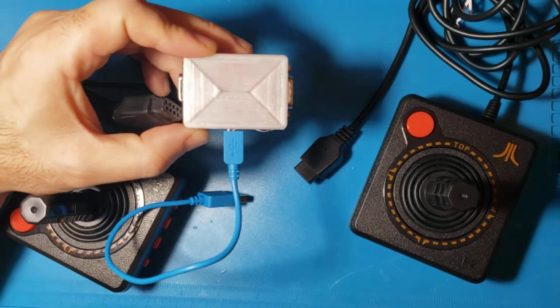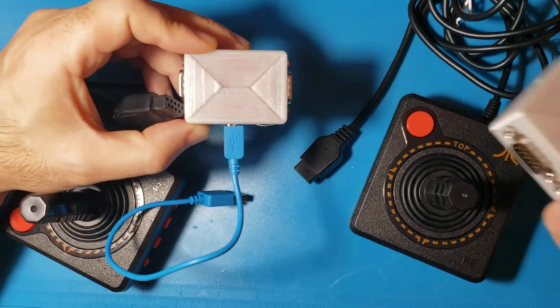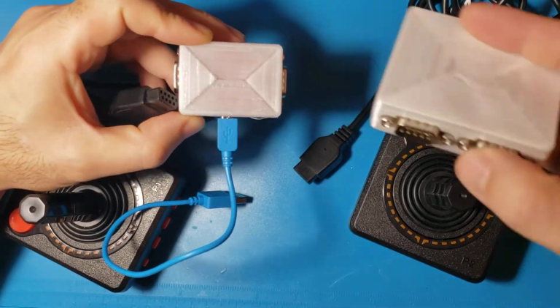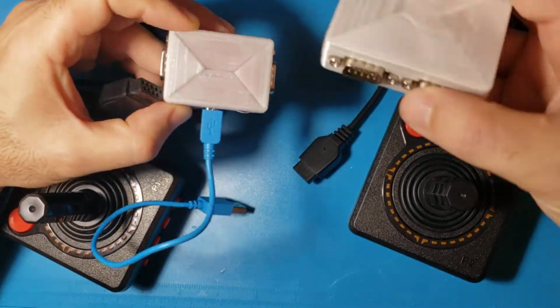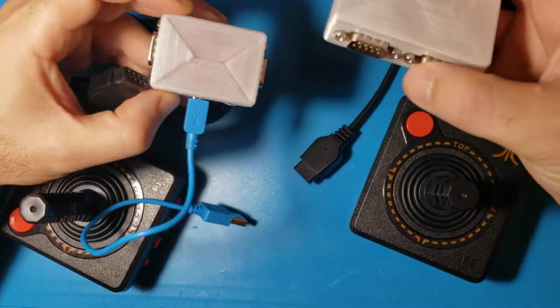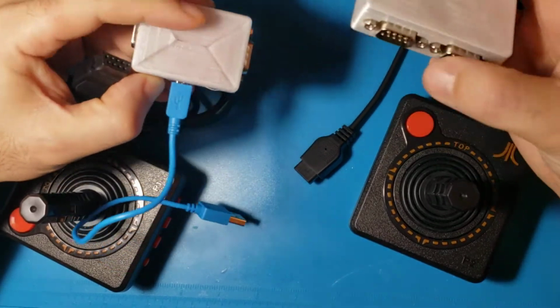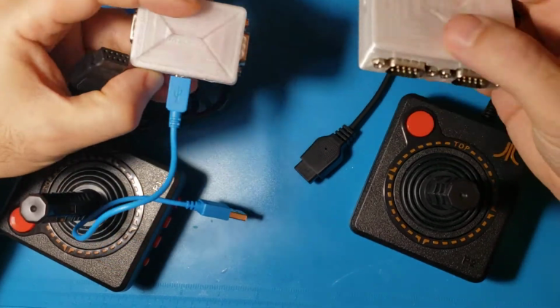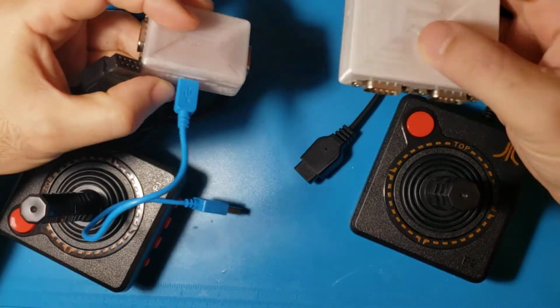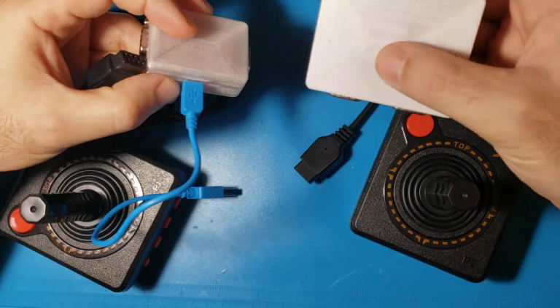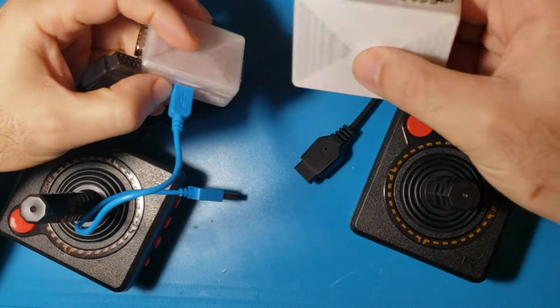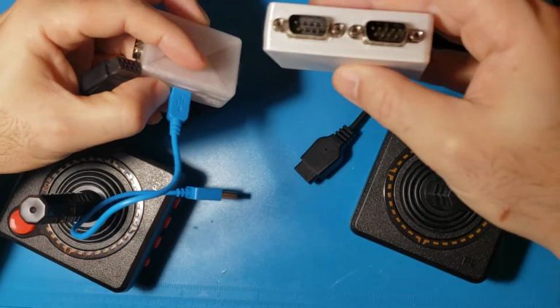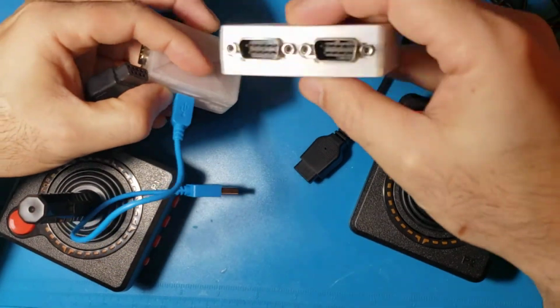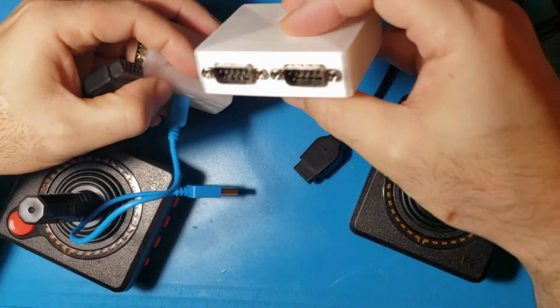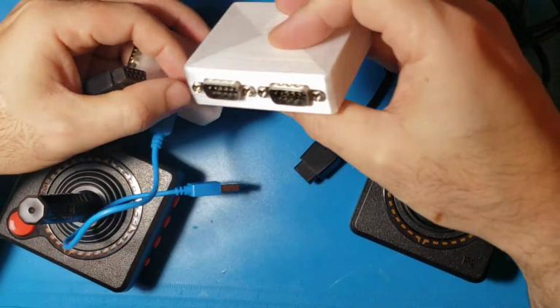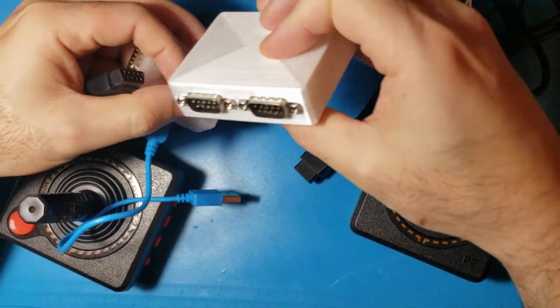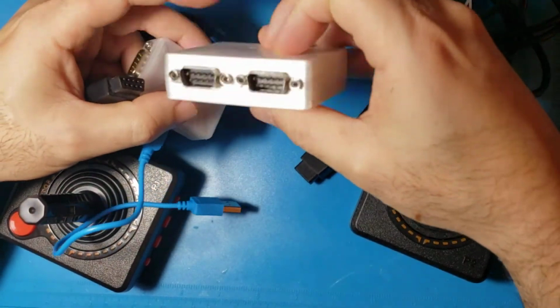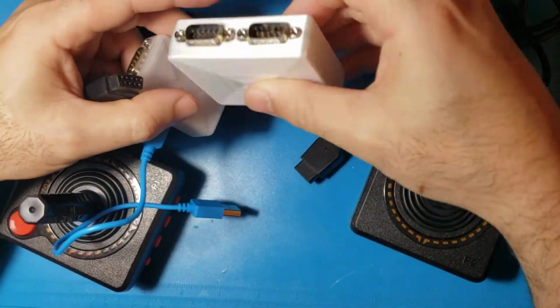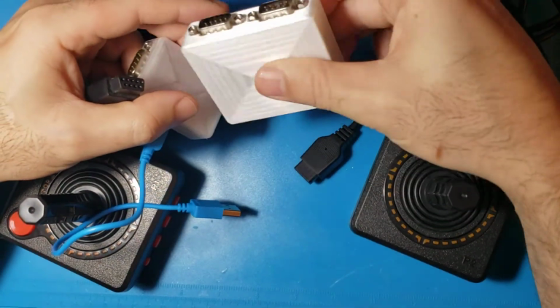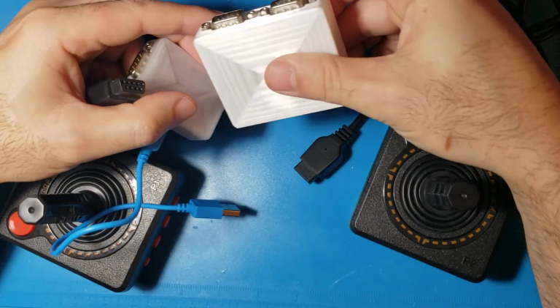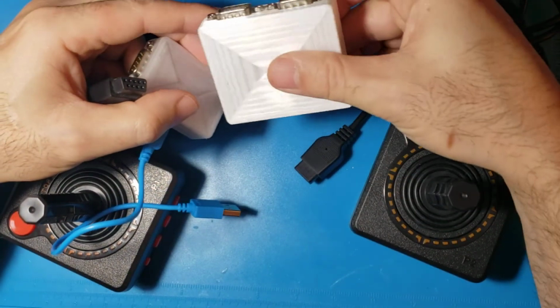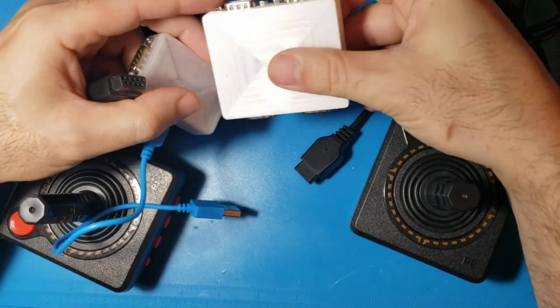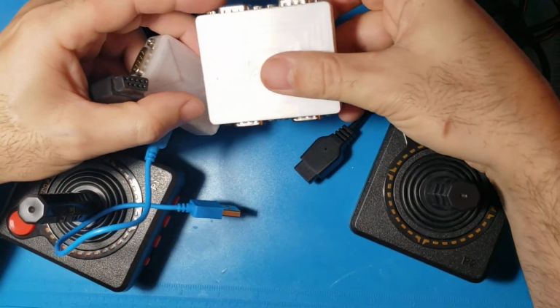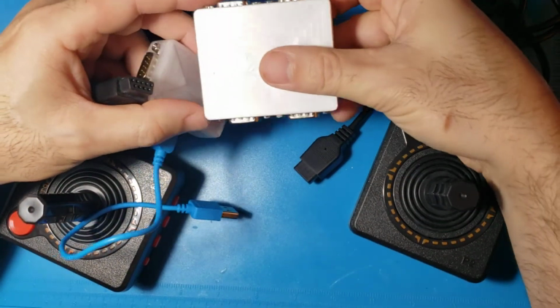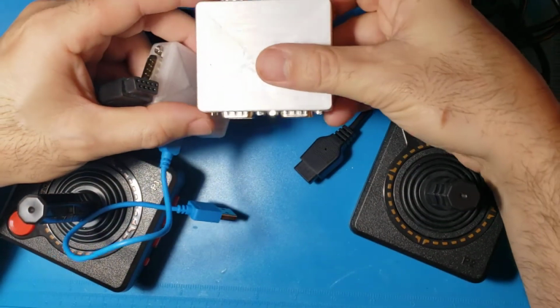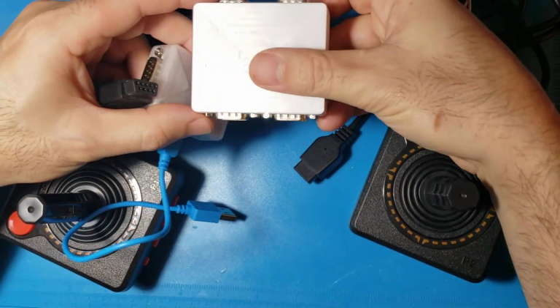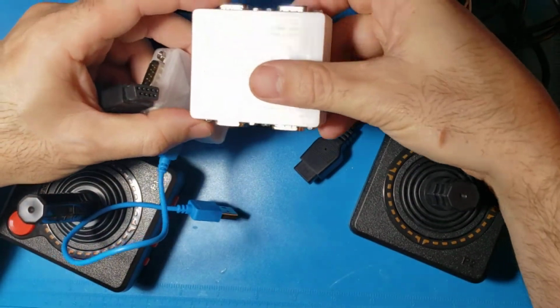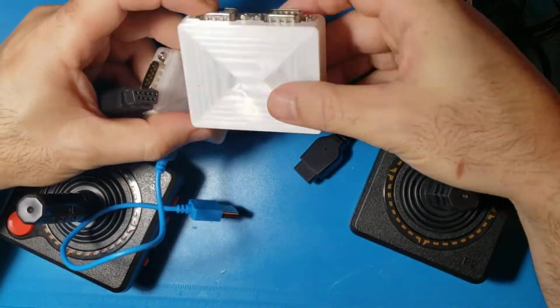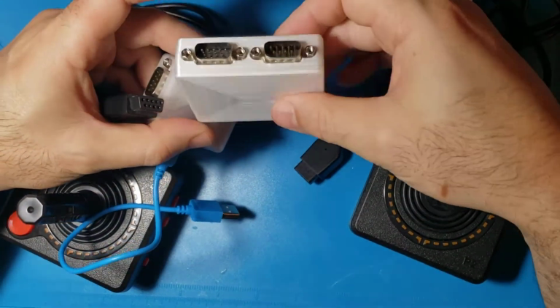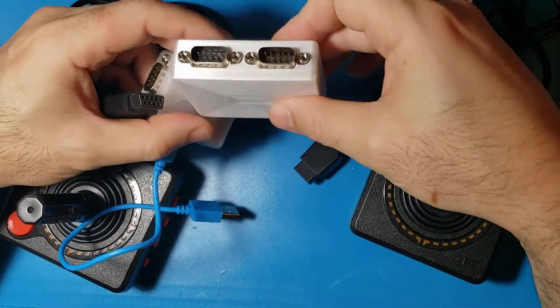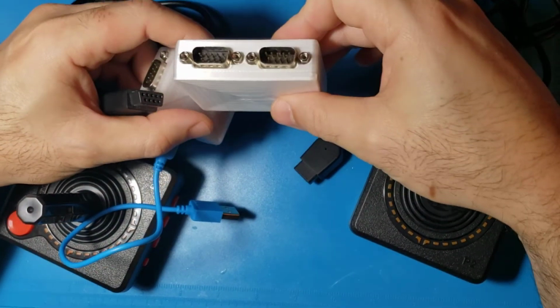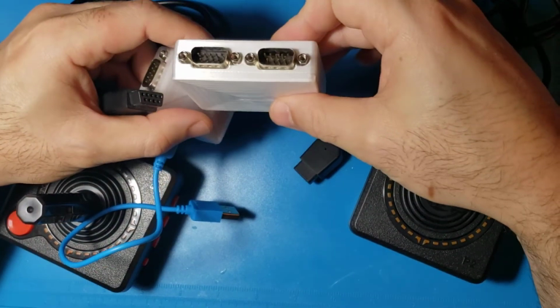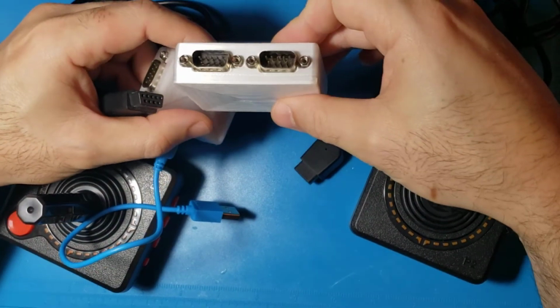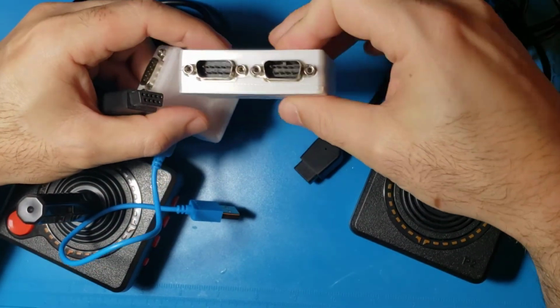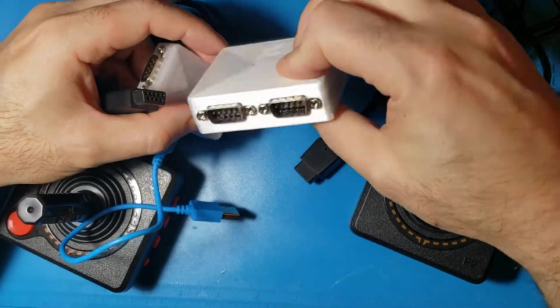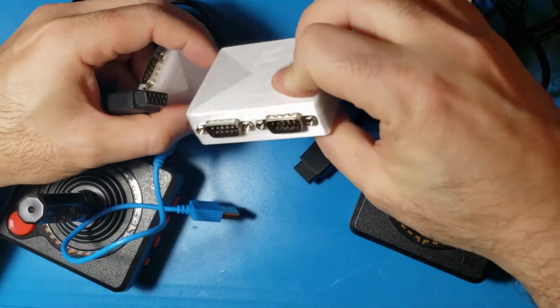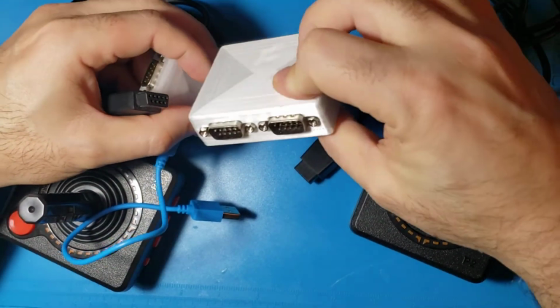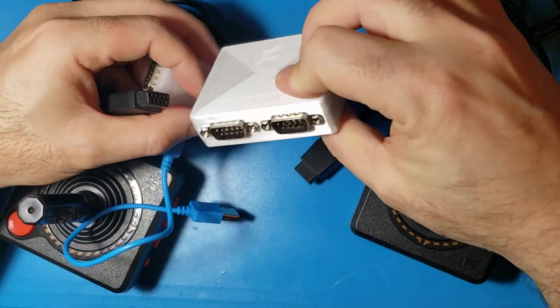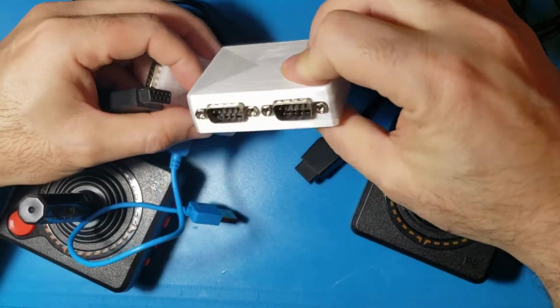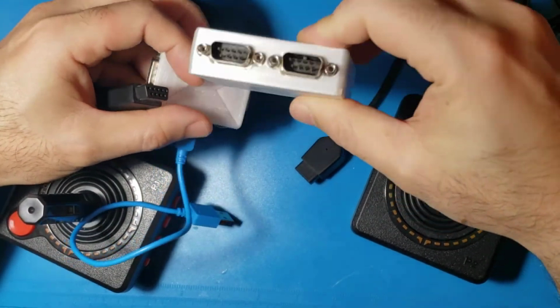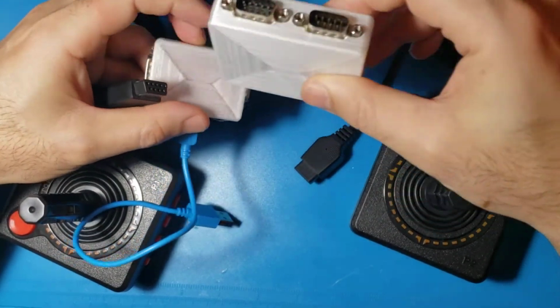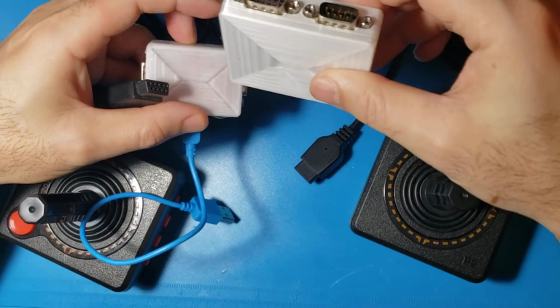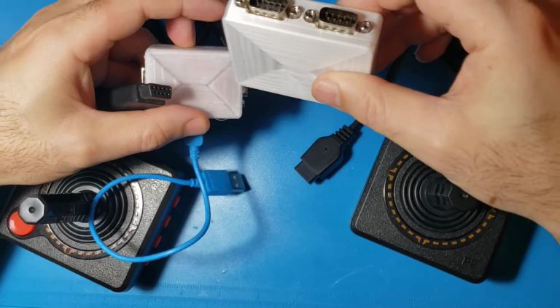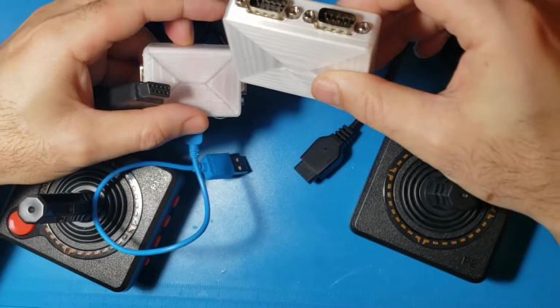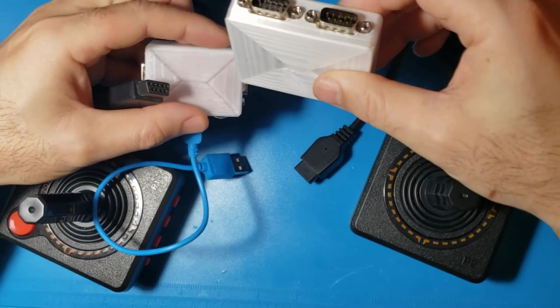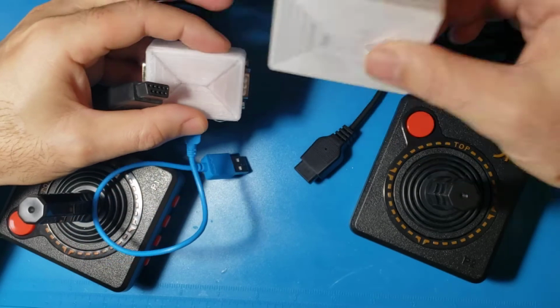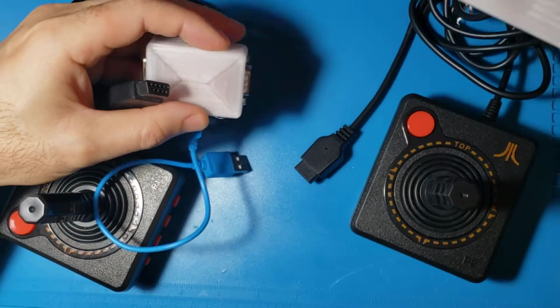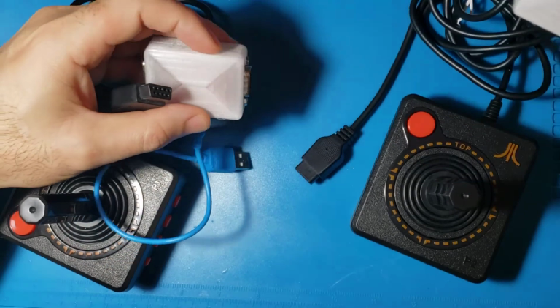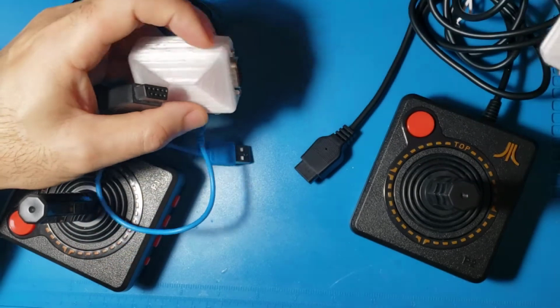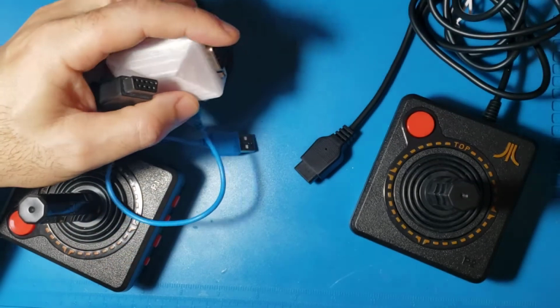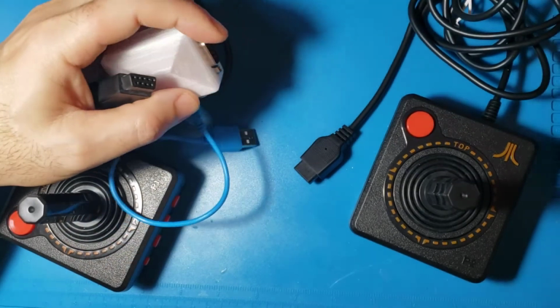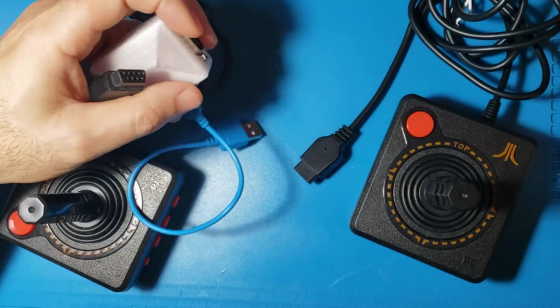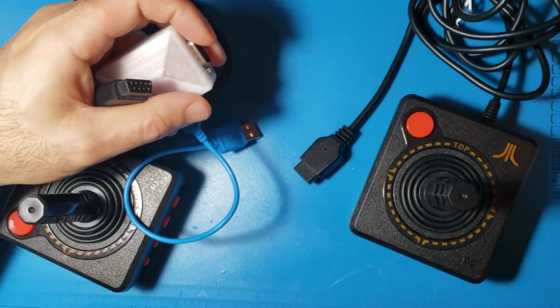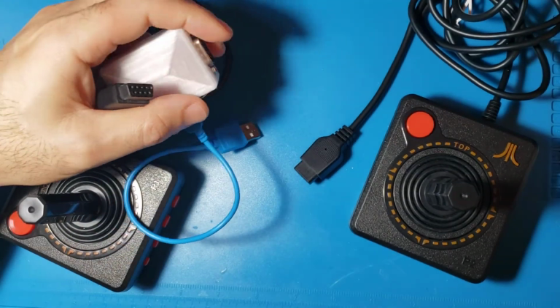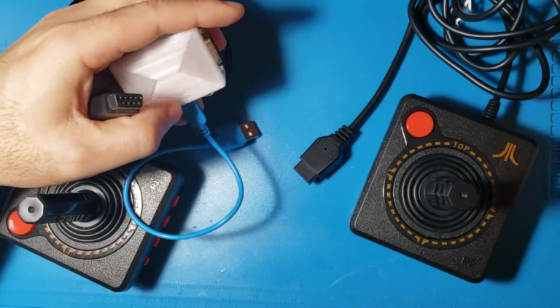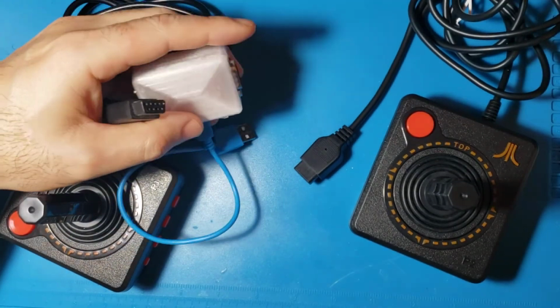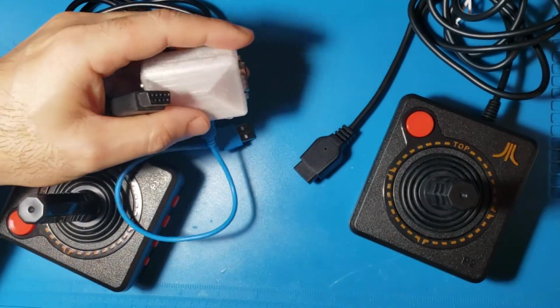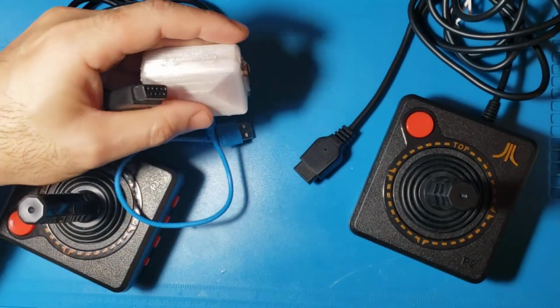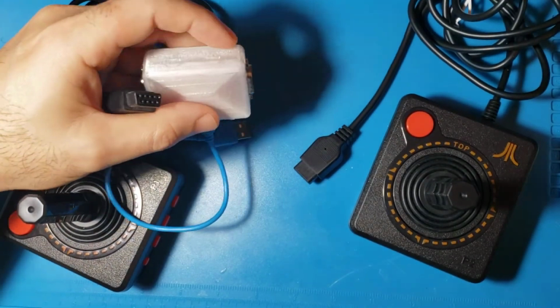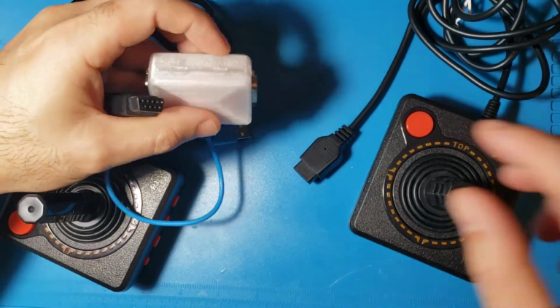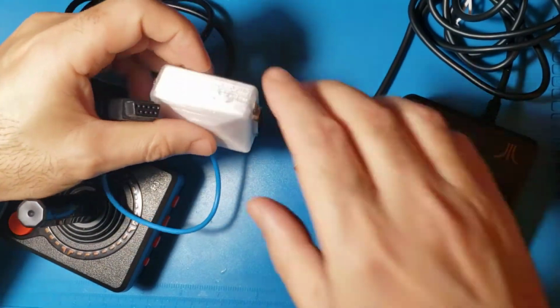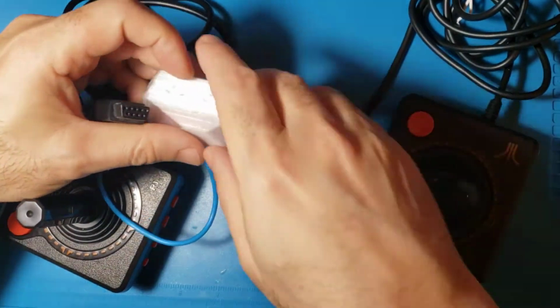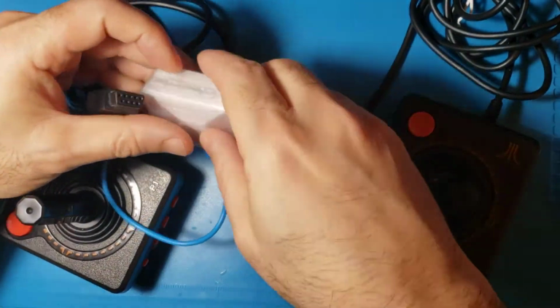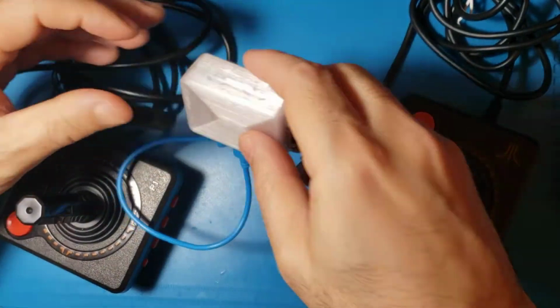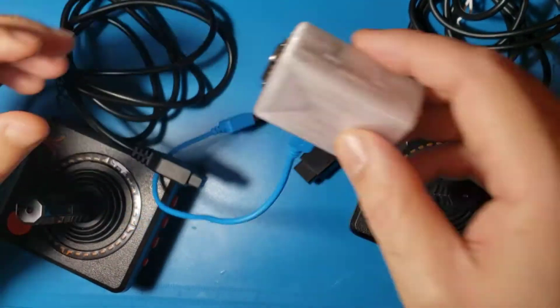And then to play 4-player games, I created a 4-port version, so I'll be showing you how to do these. So let's get started.